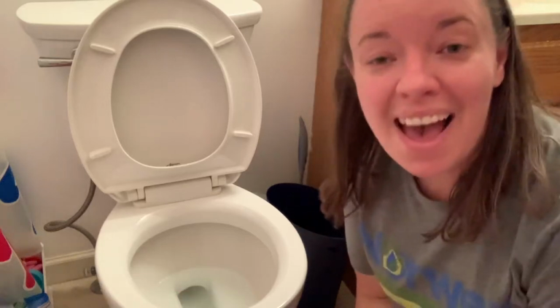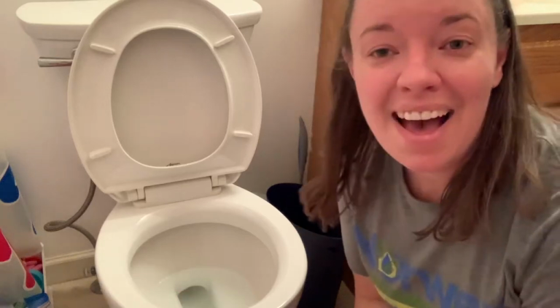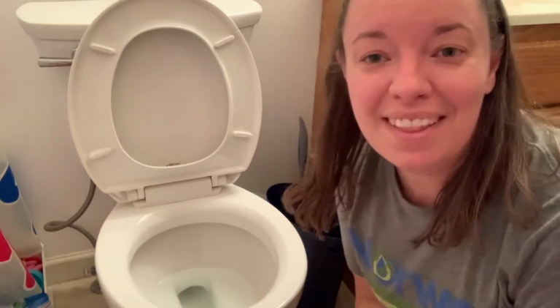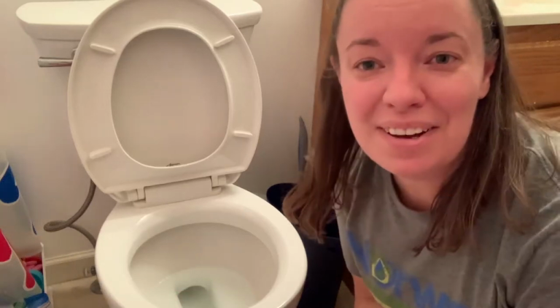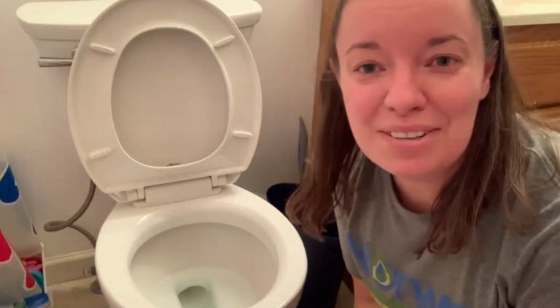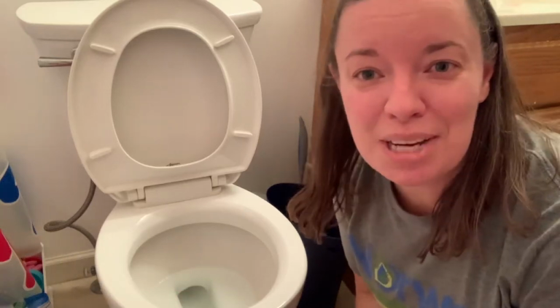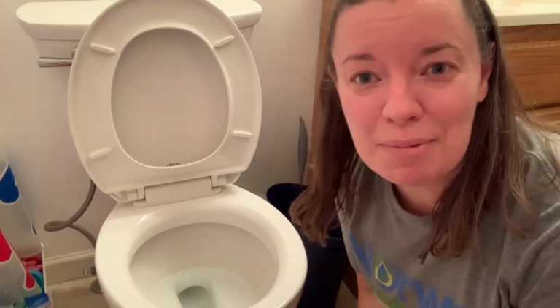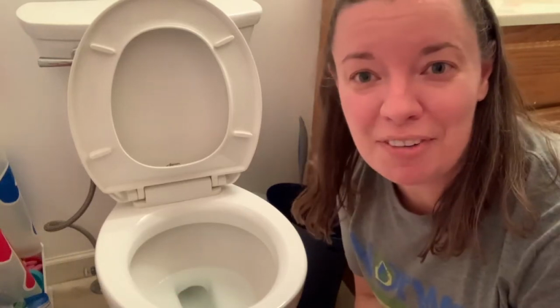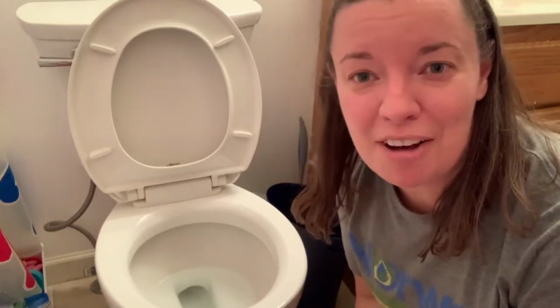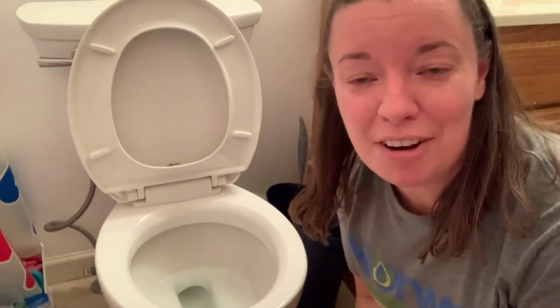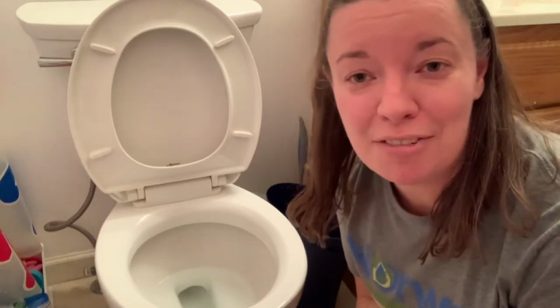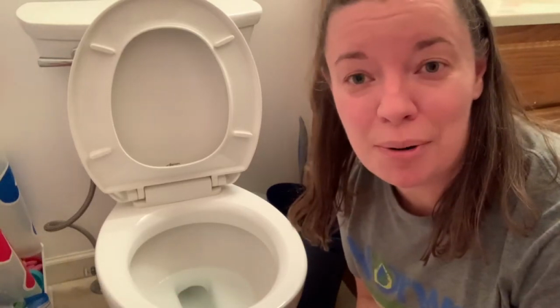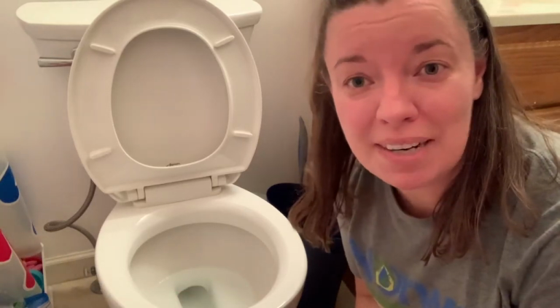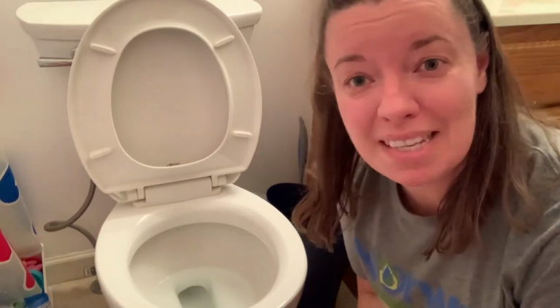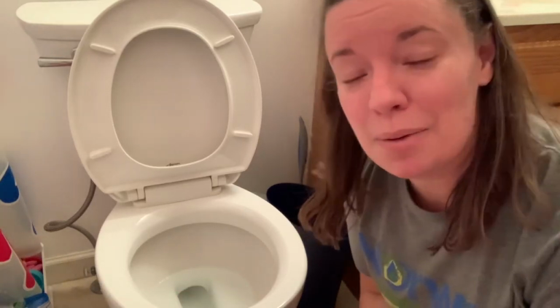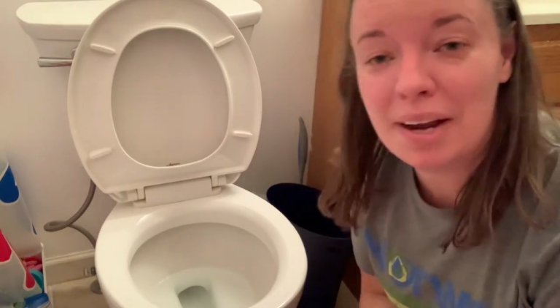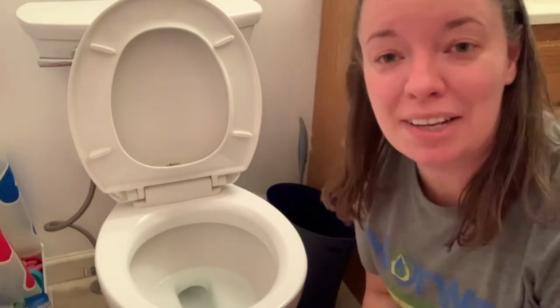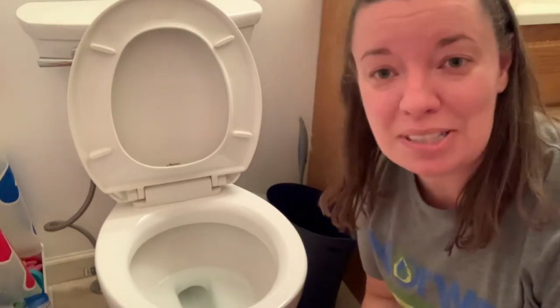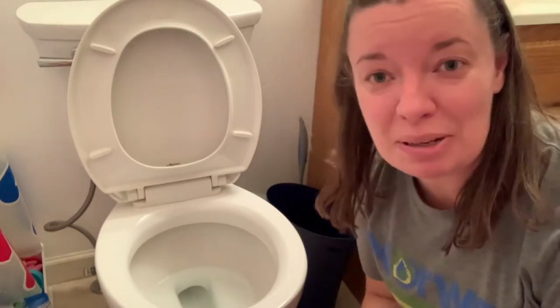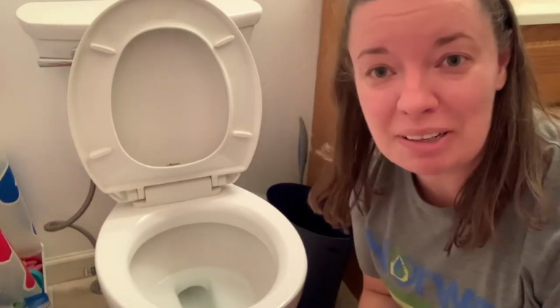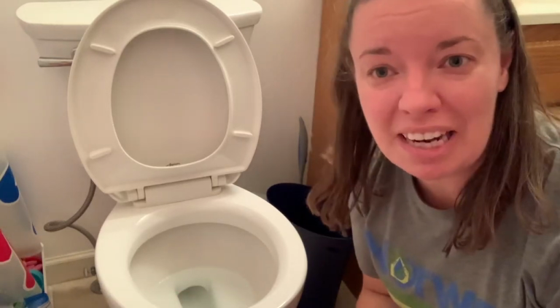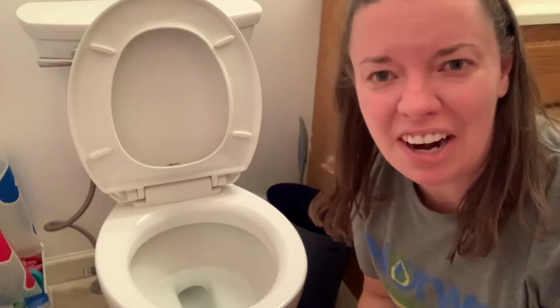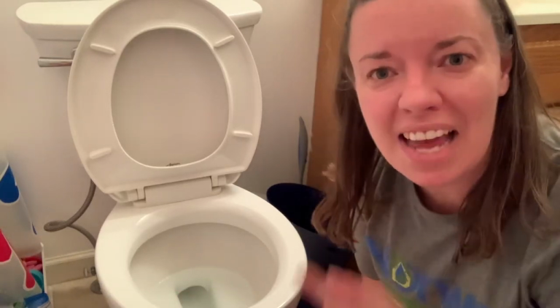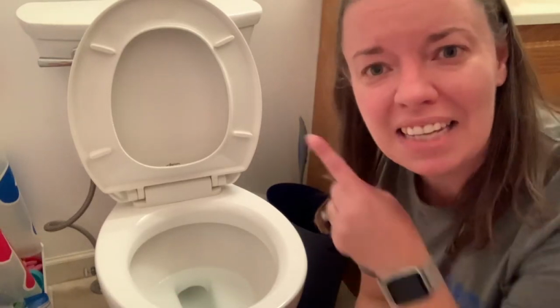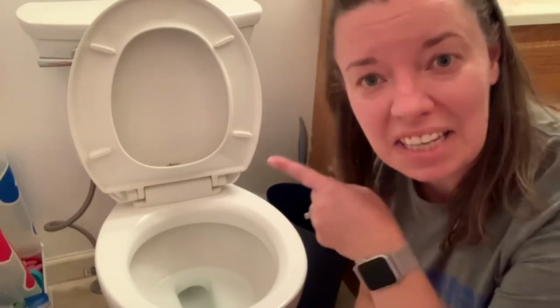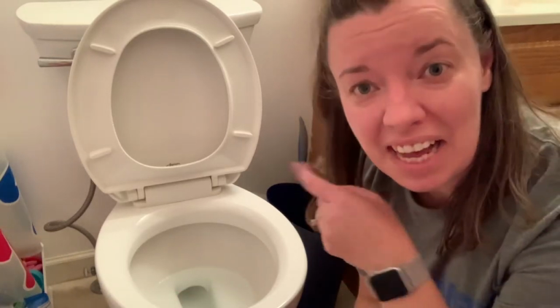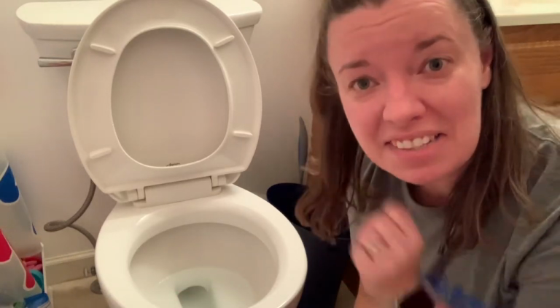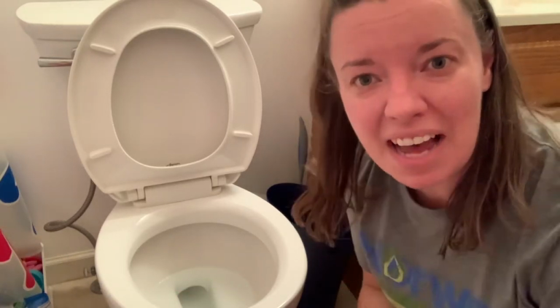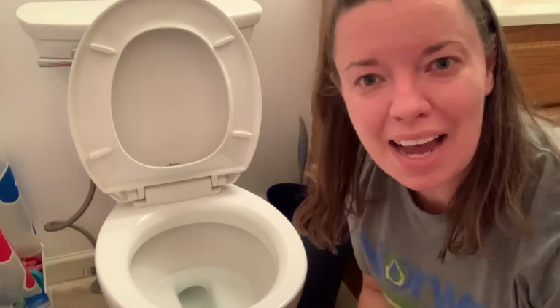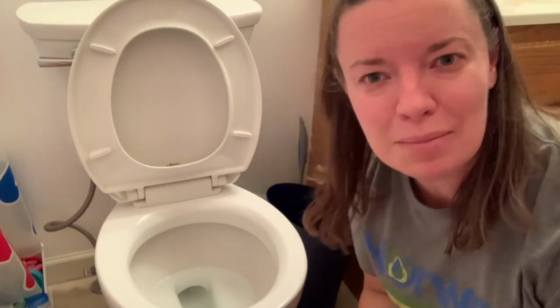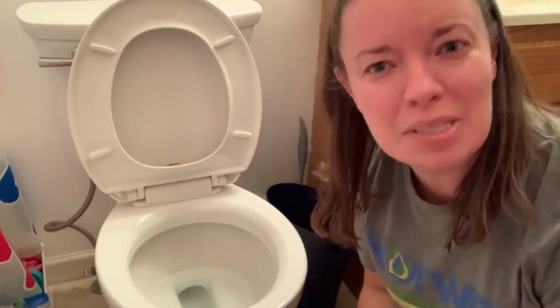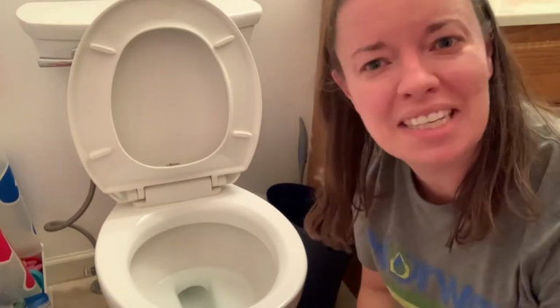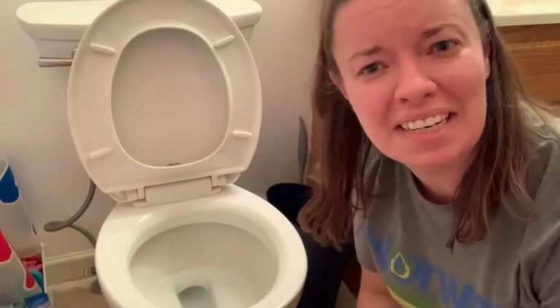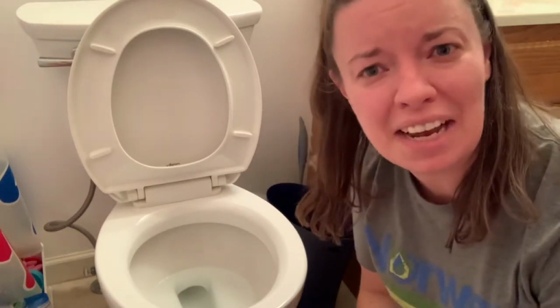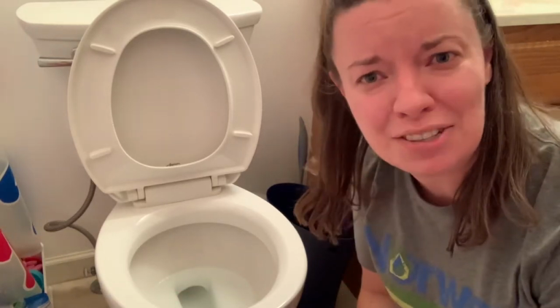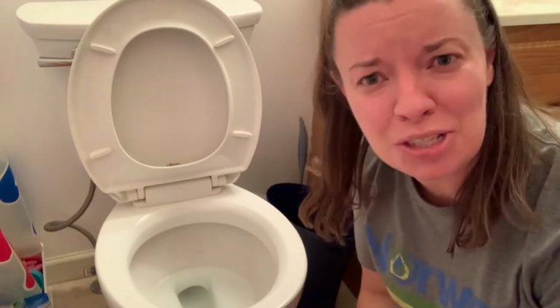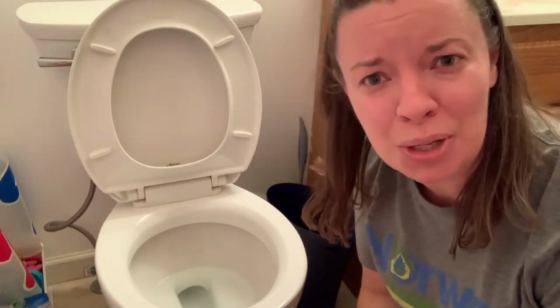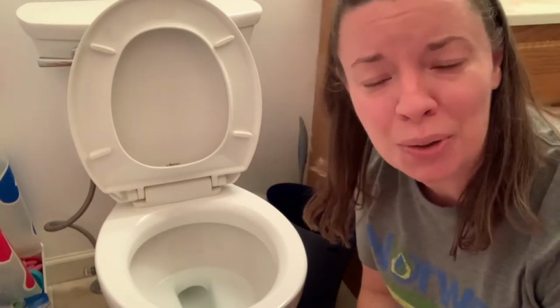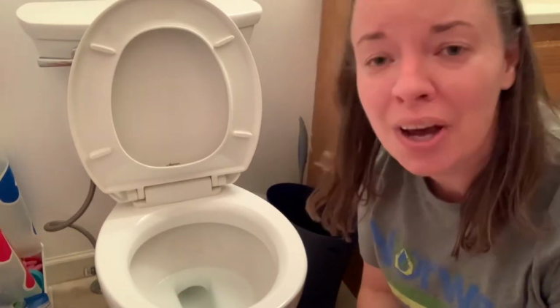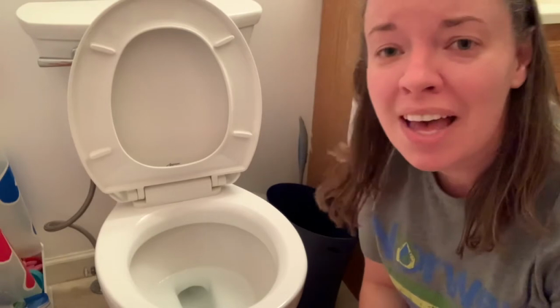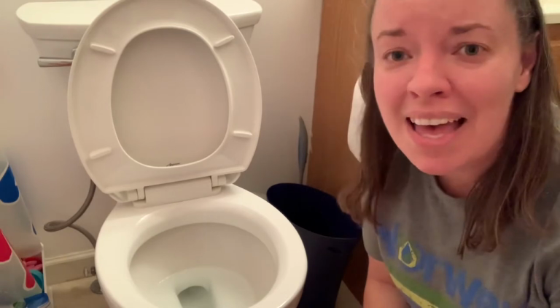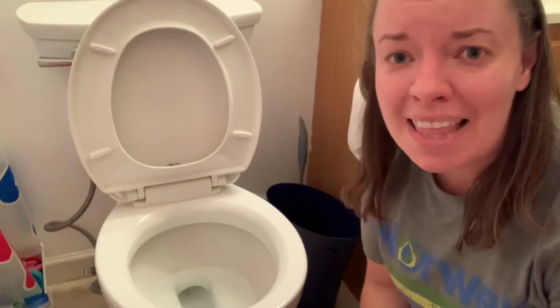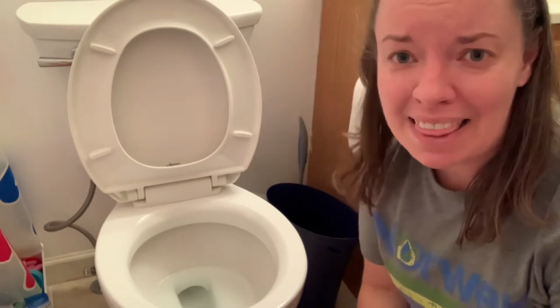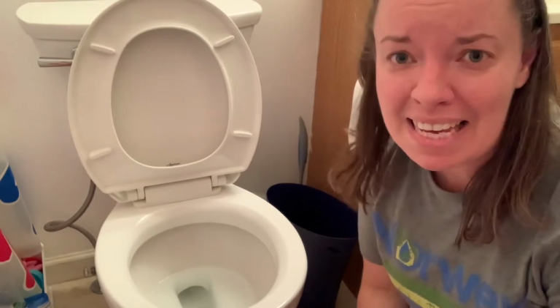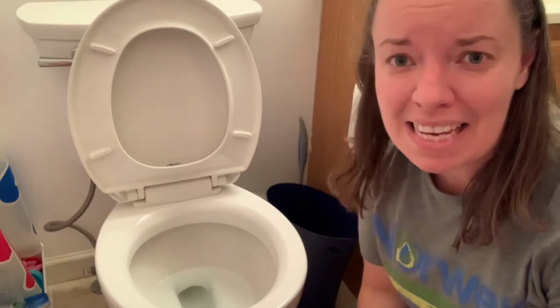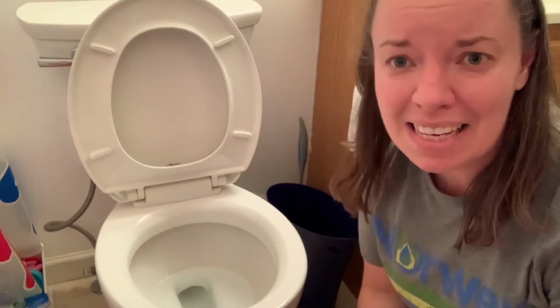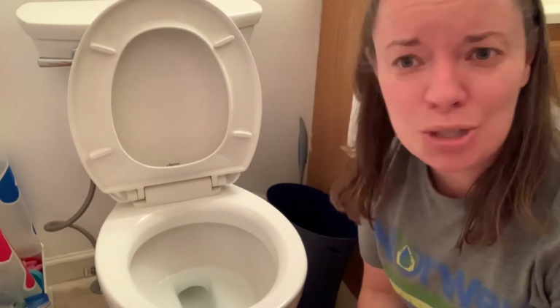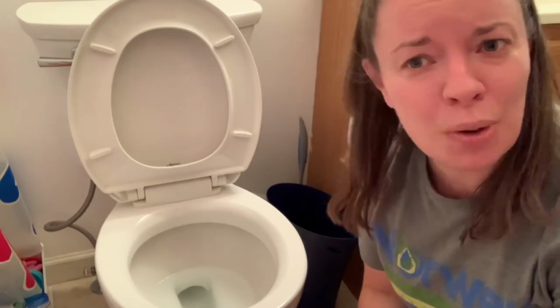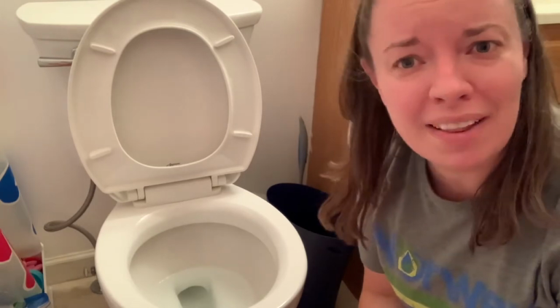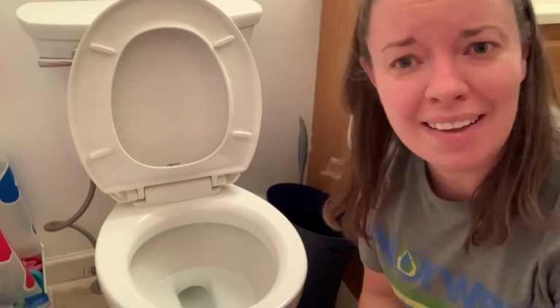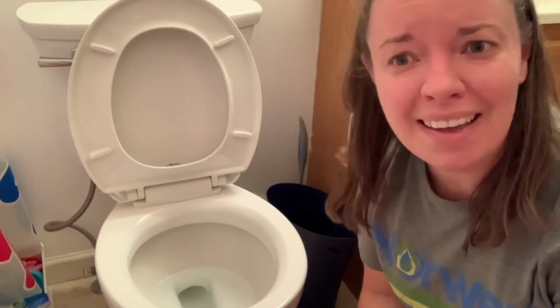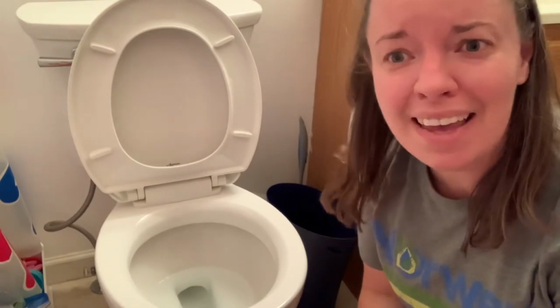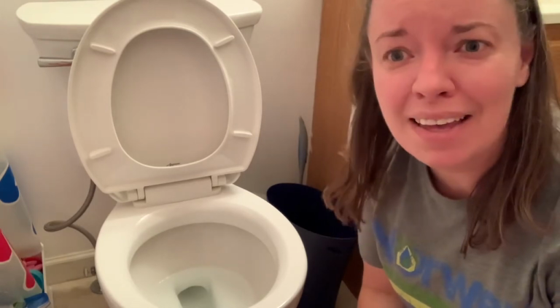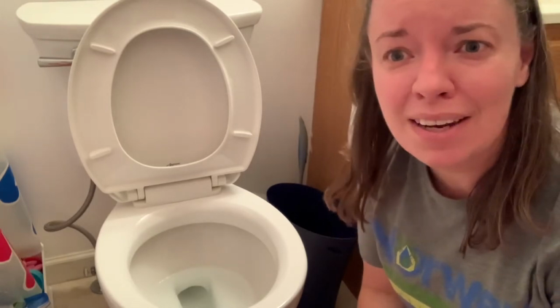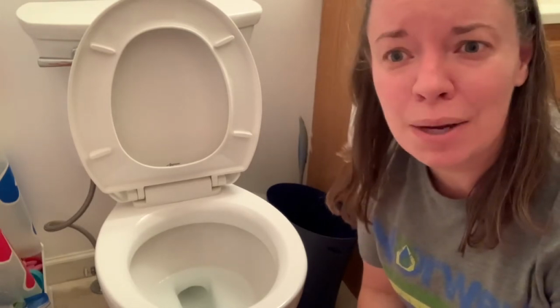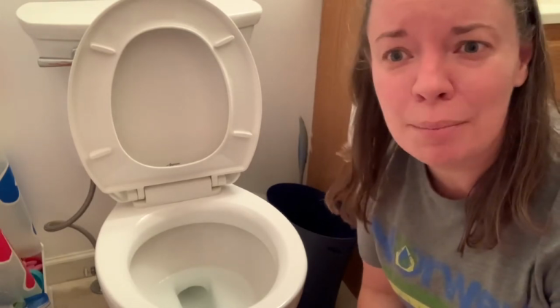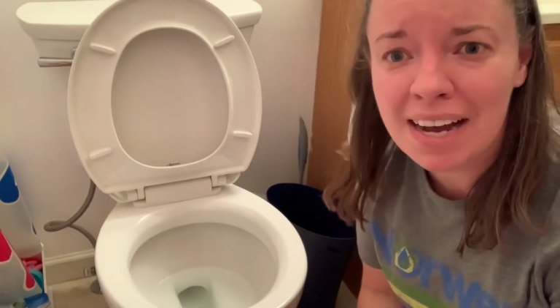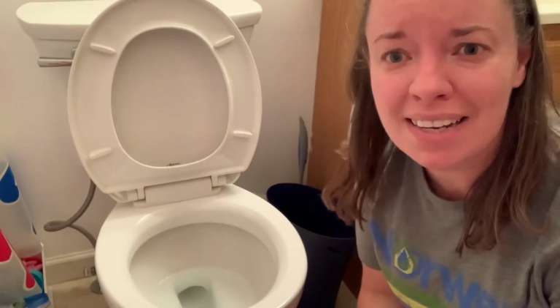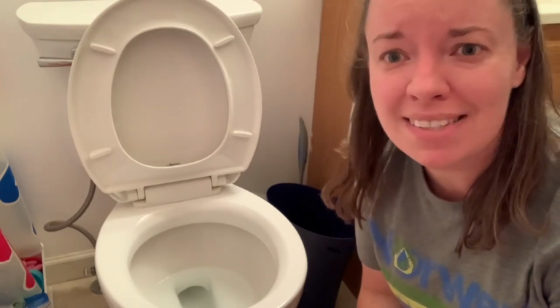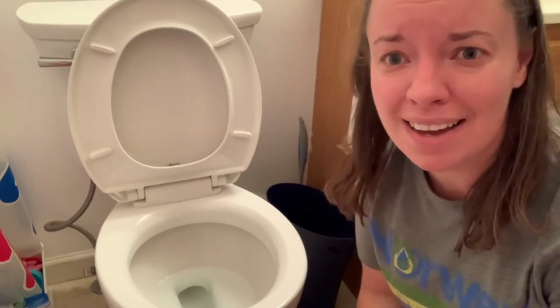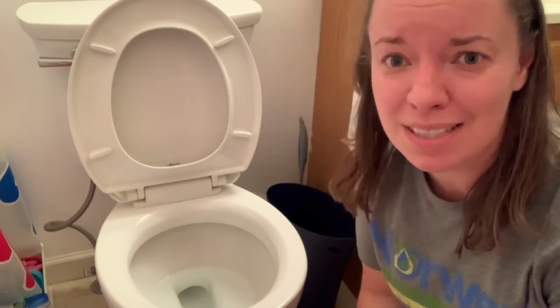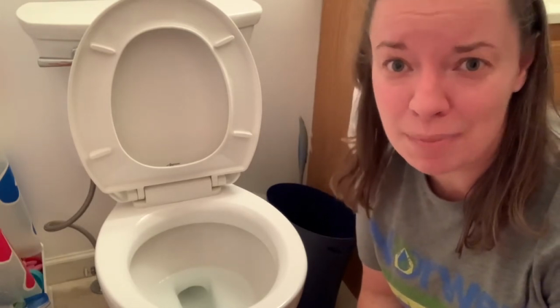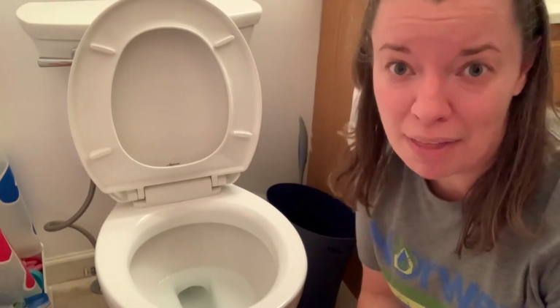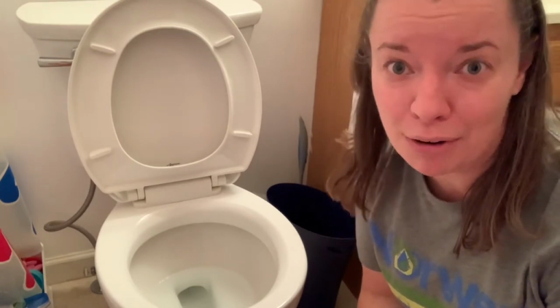Hello, Jamie Rappoff, Norwix Independent Consultant here, and yes, I am sitting next to the toilet in my son's bathroom.